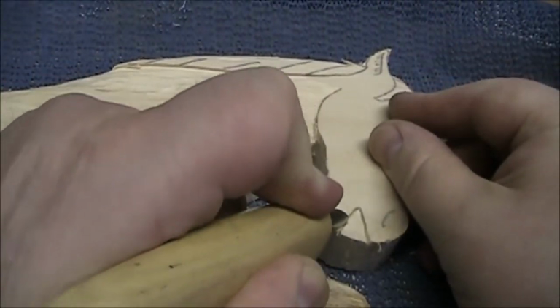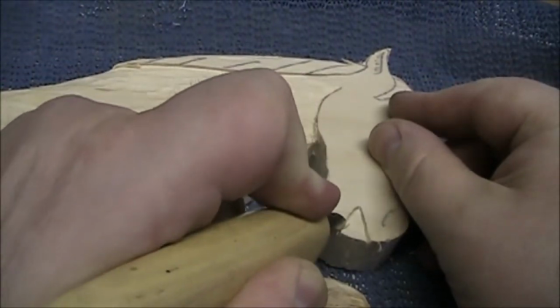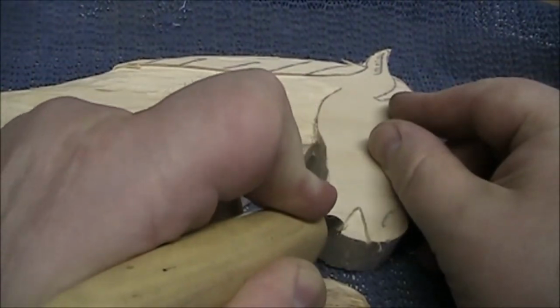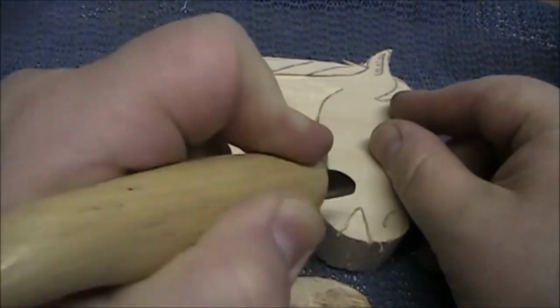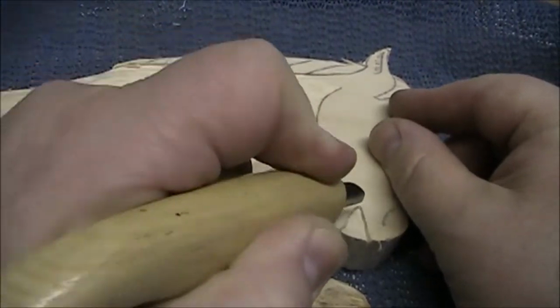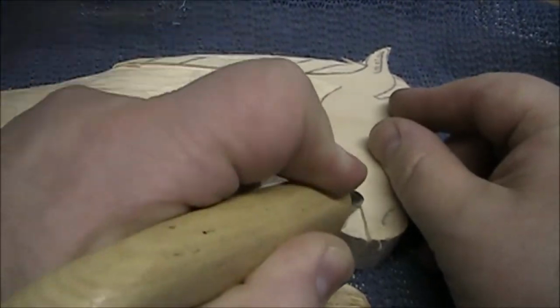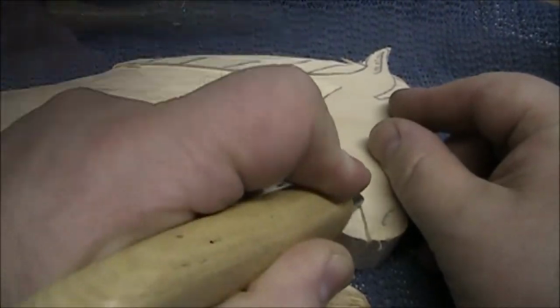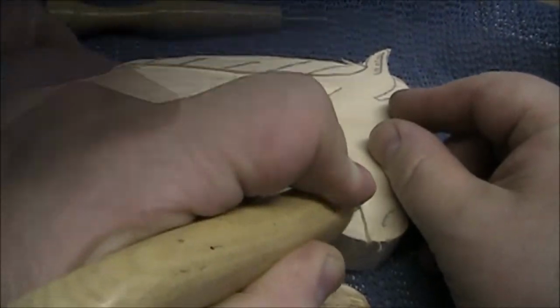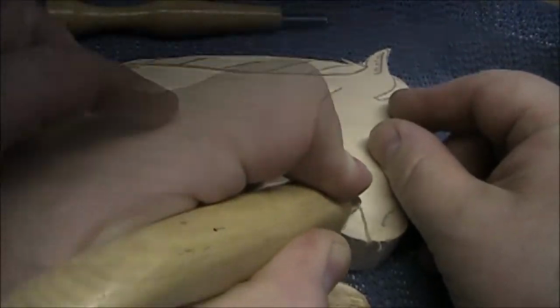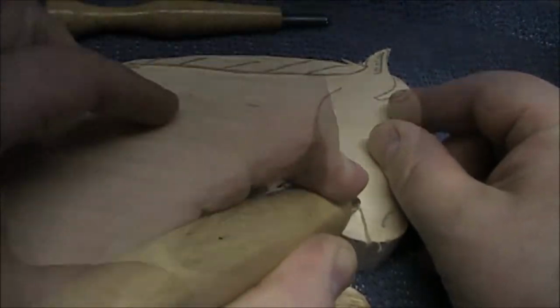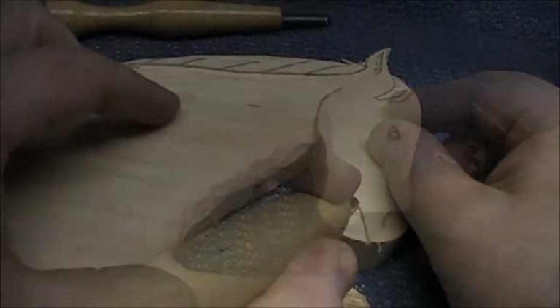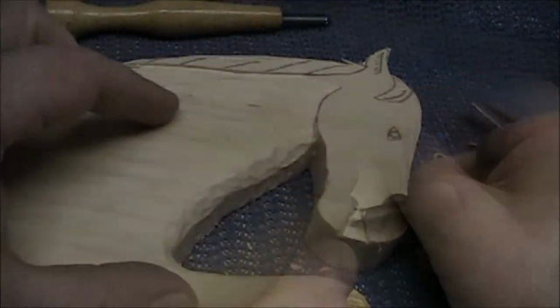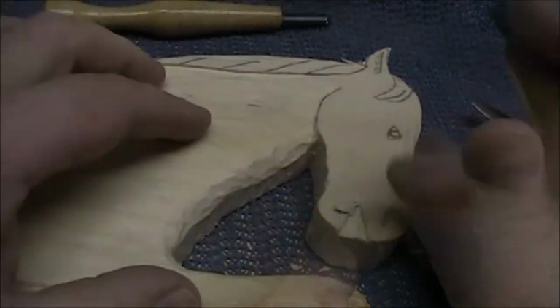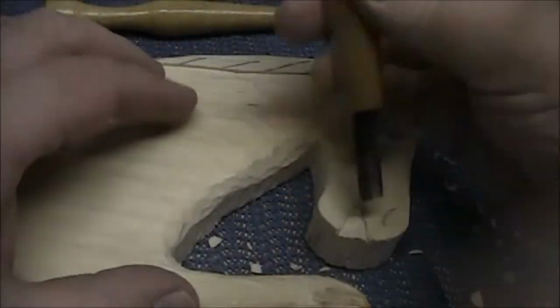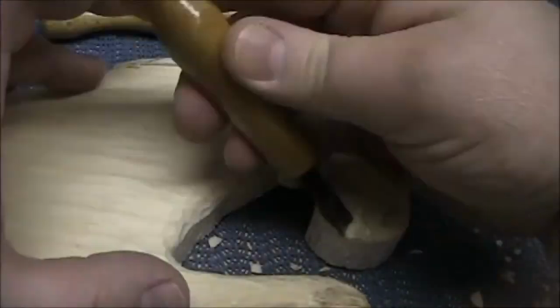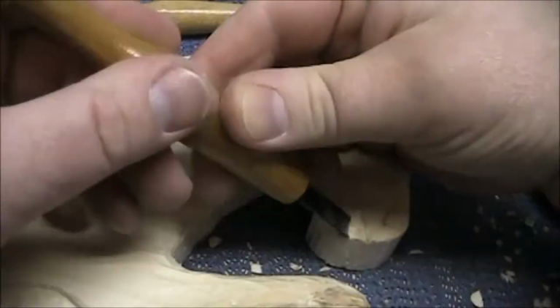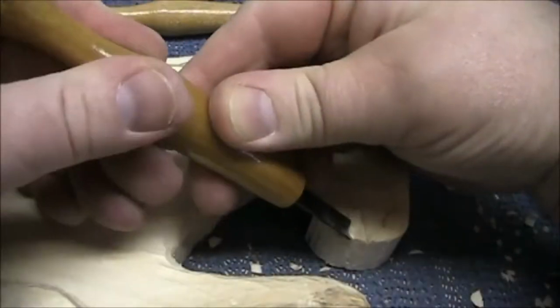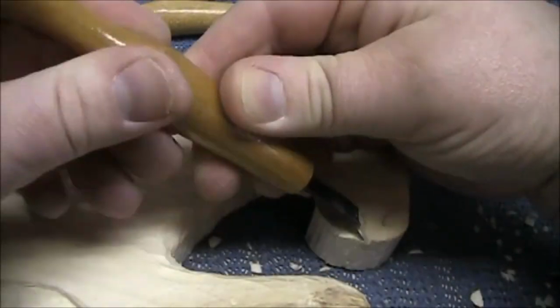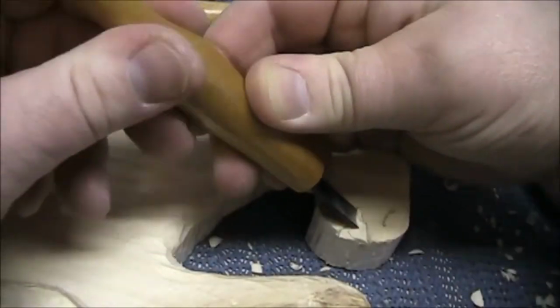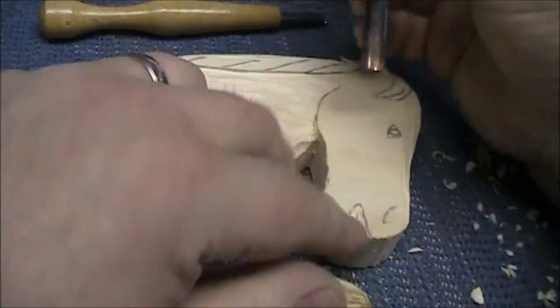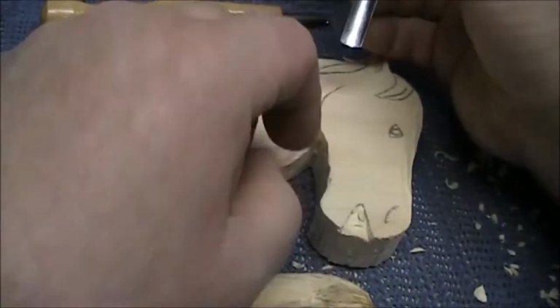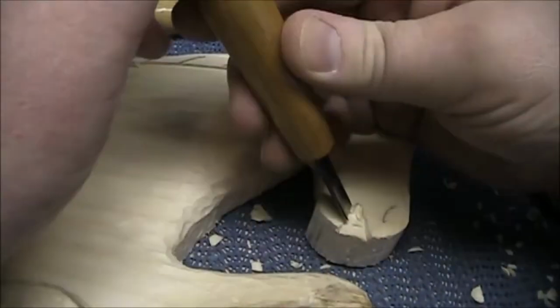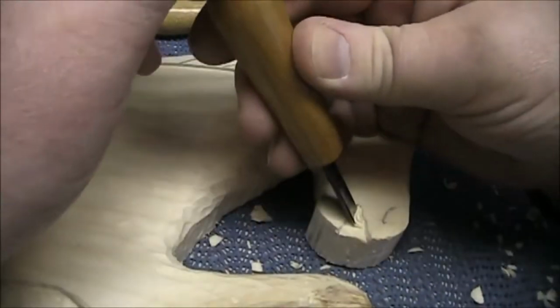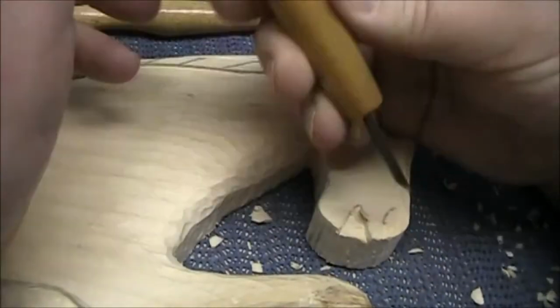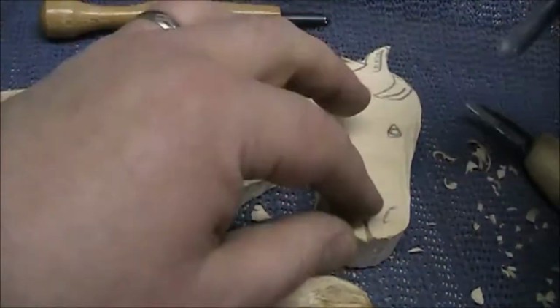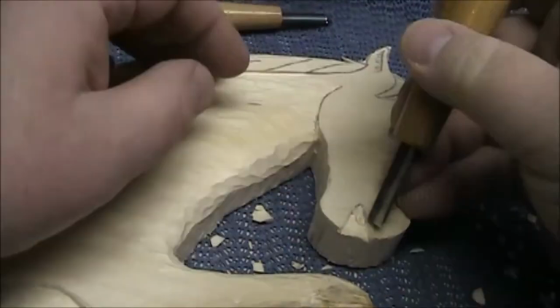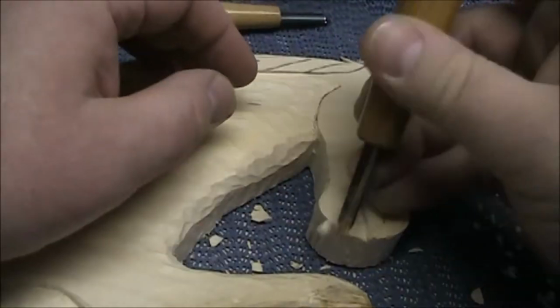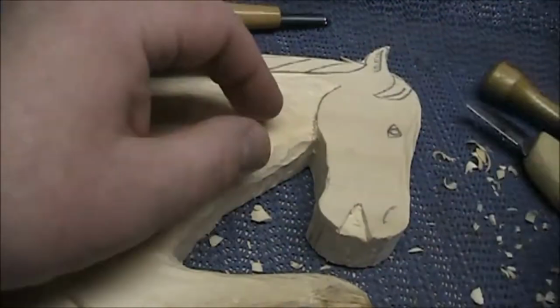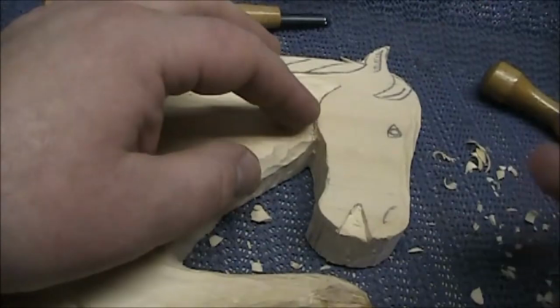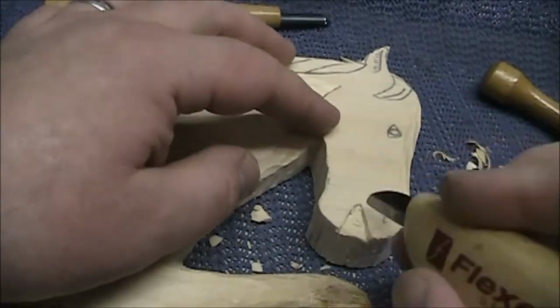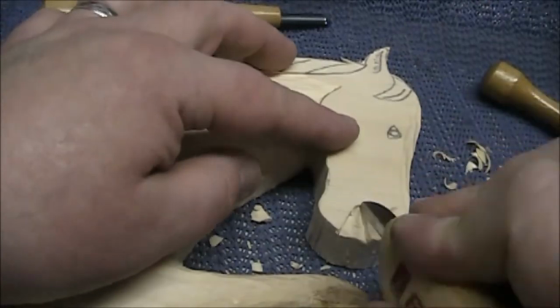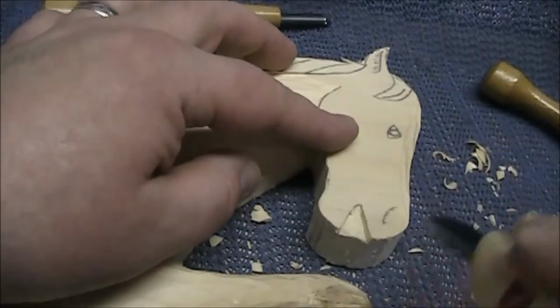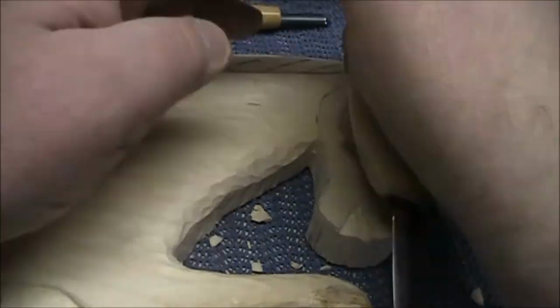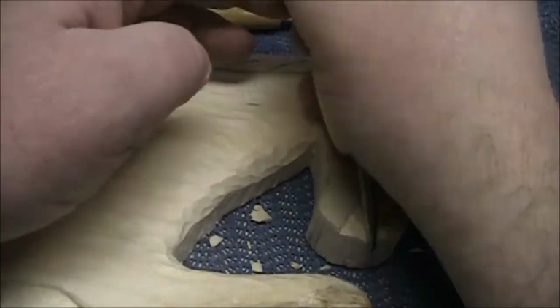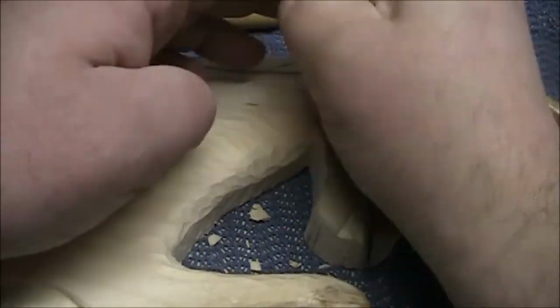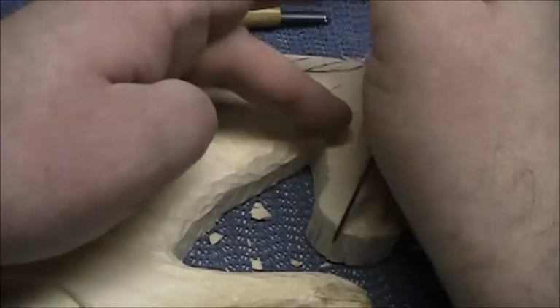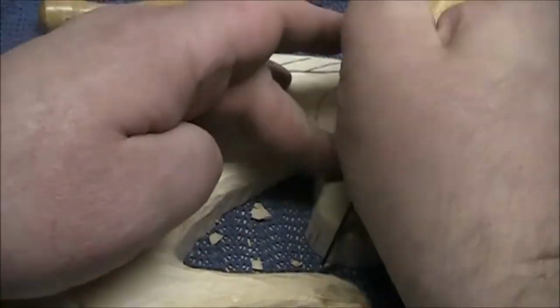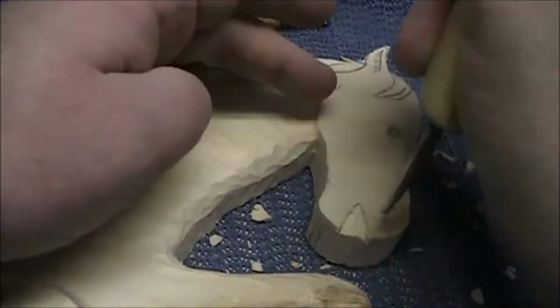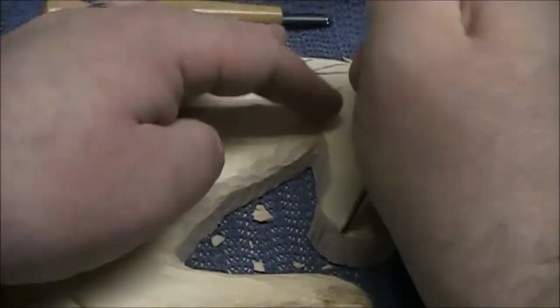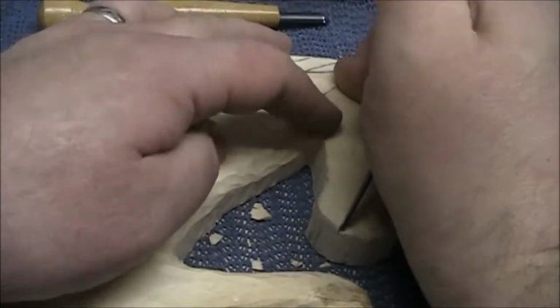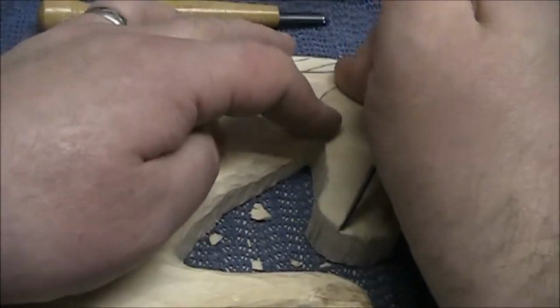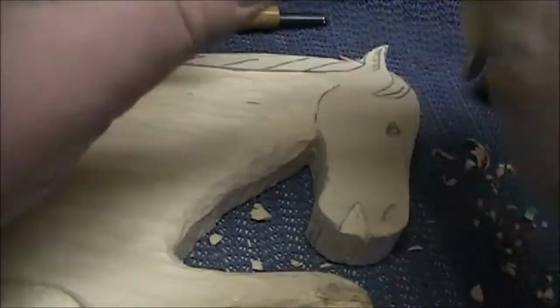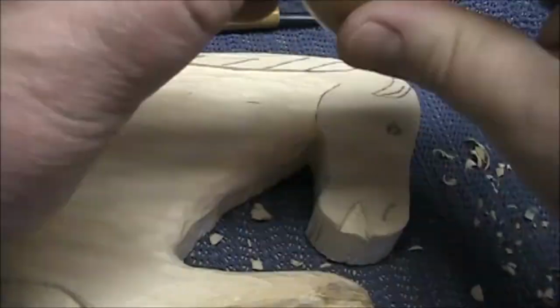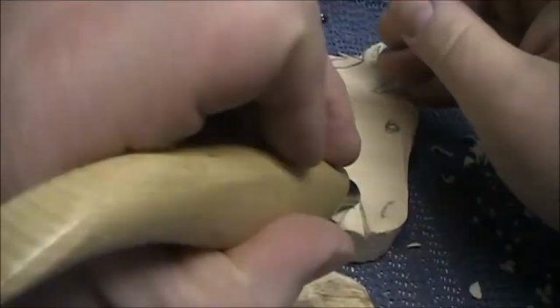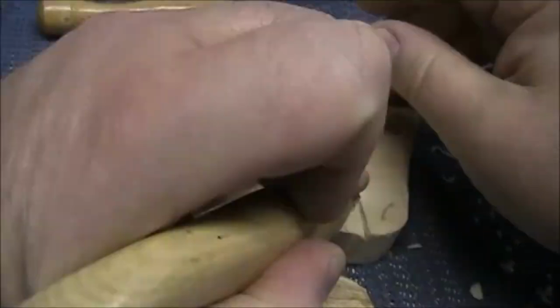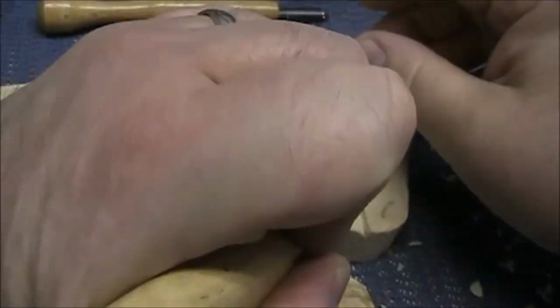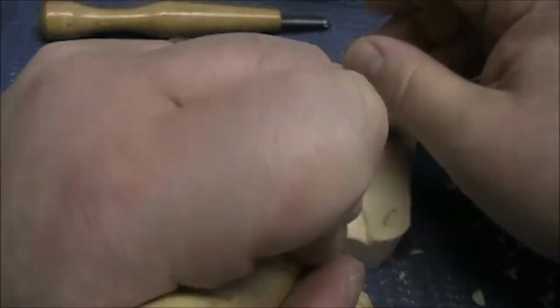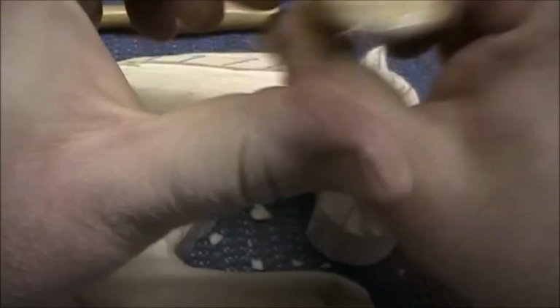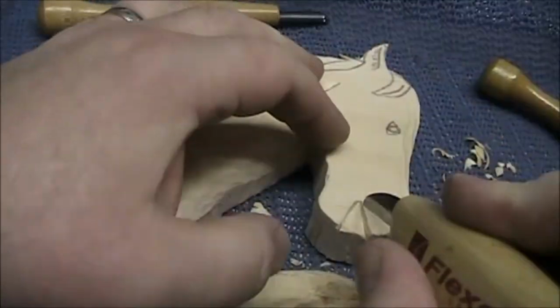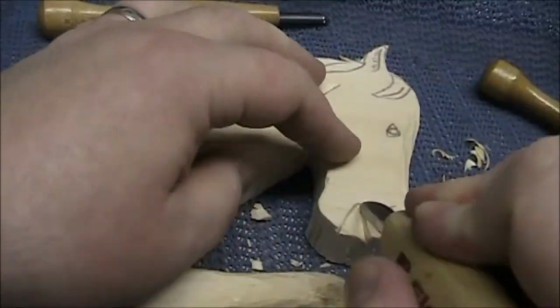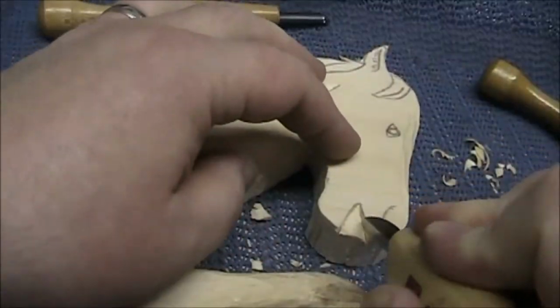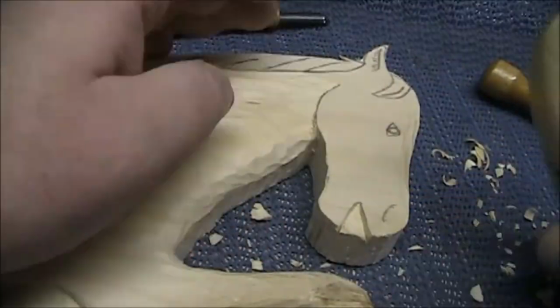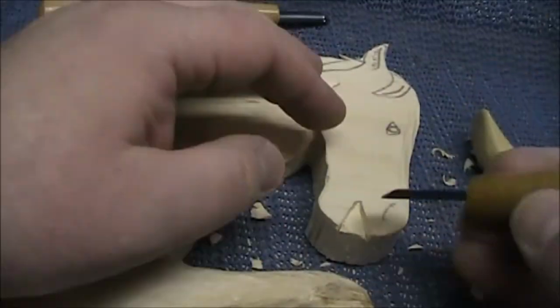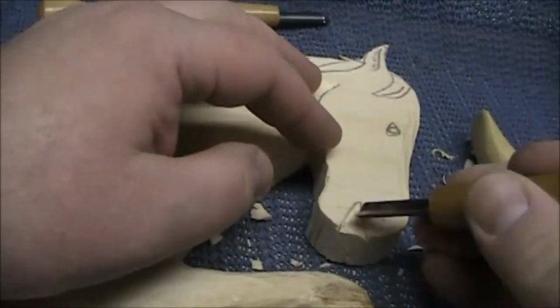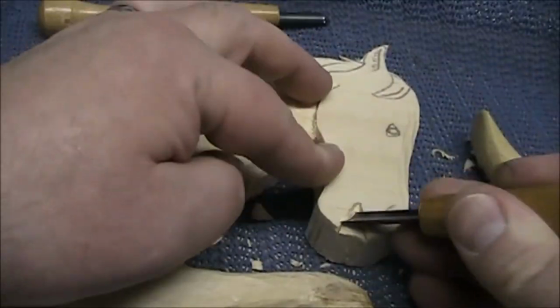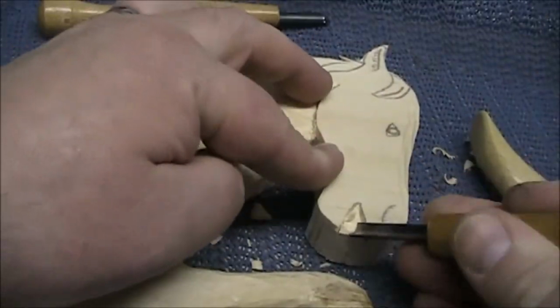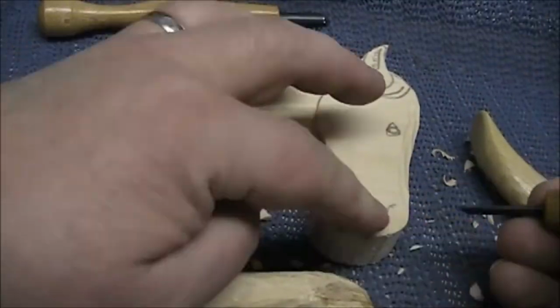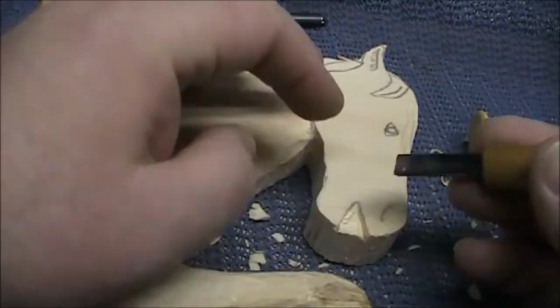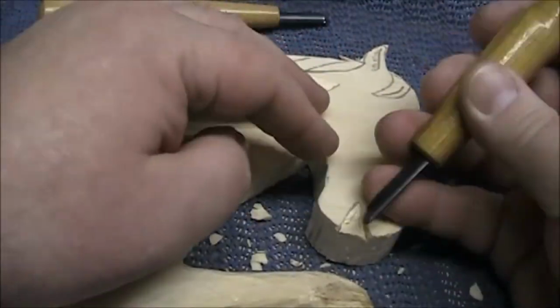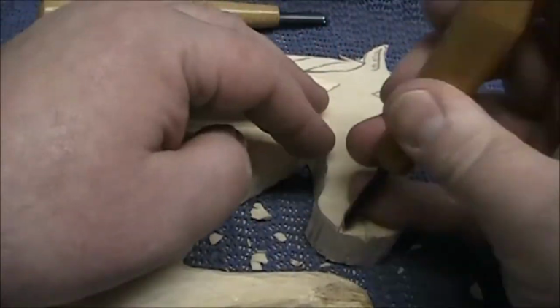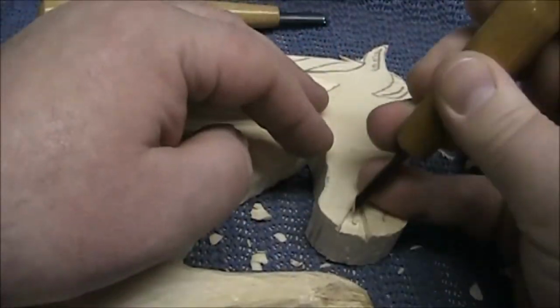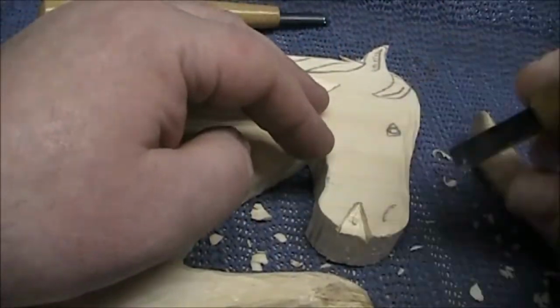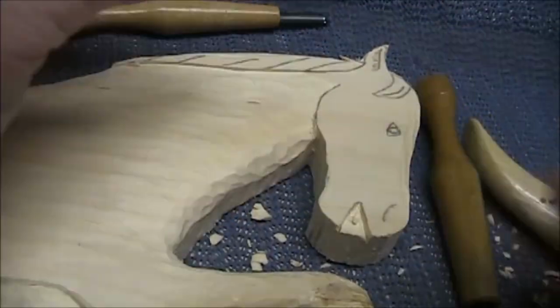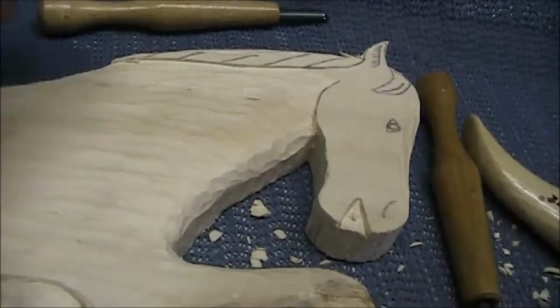Here I am carving out the mouth of the horse using my flex cut knife to make the stop cuts and my favorite shallow gouge to chip out the wood.